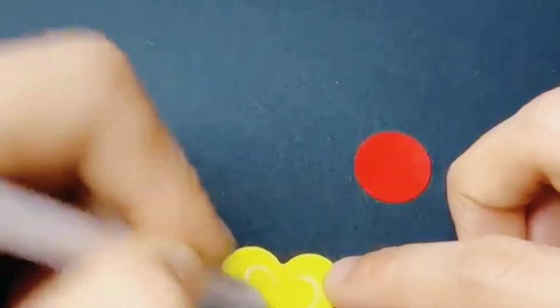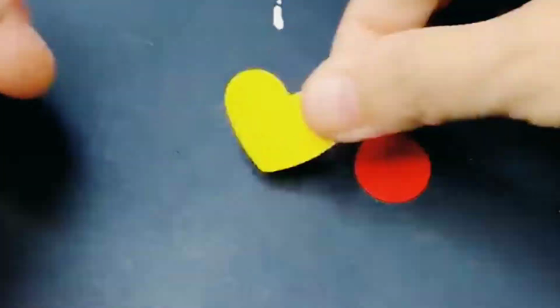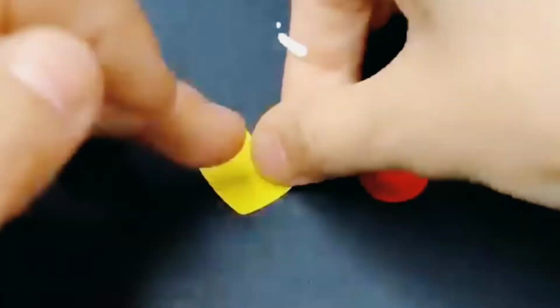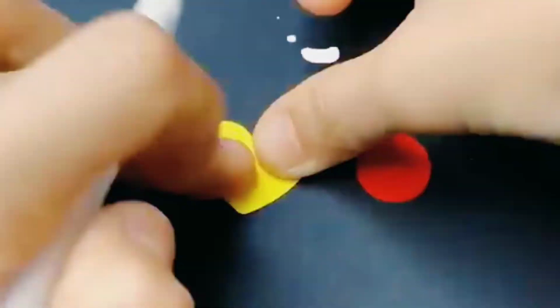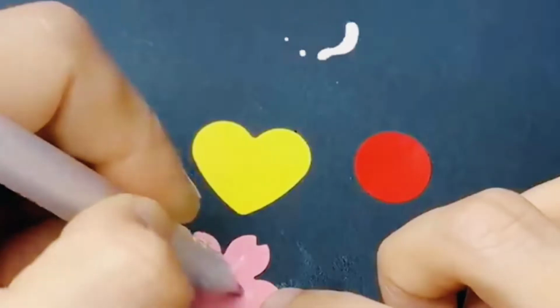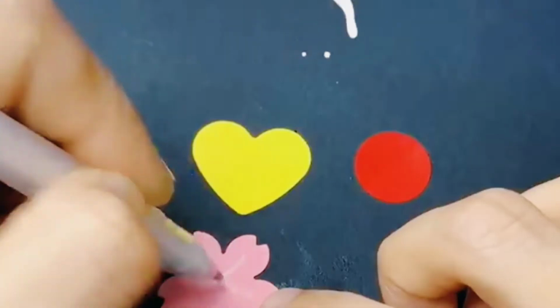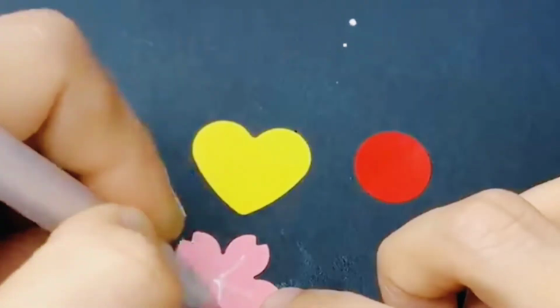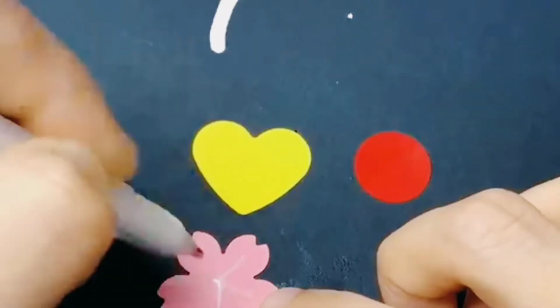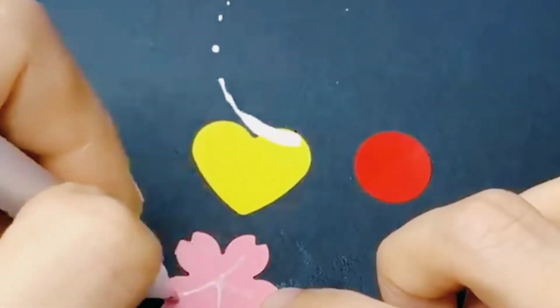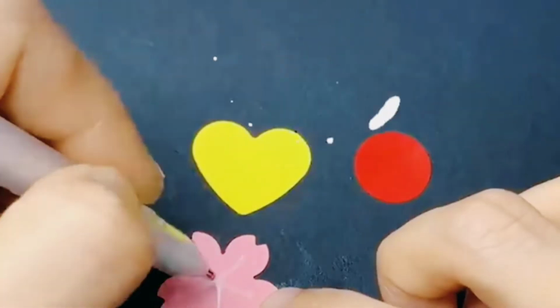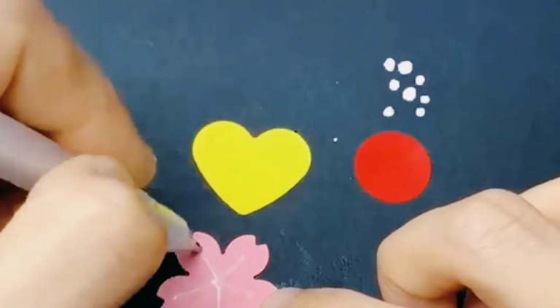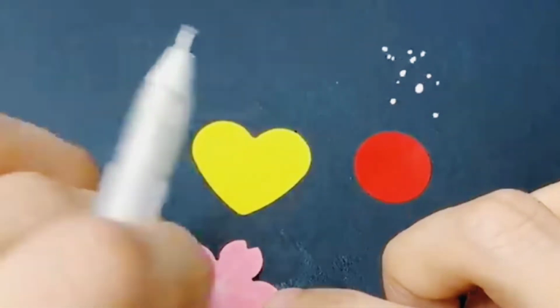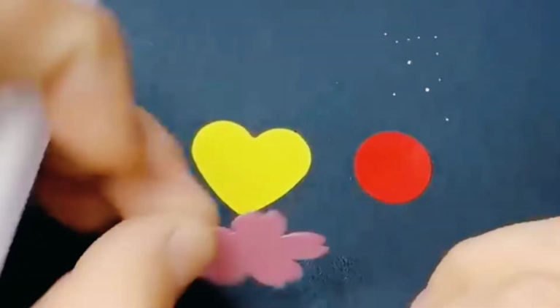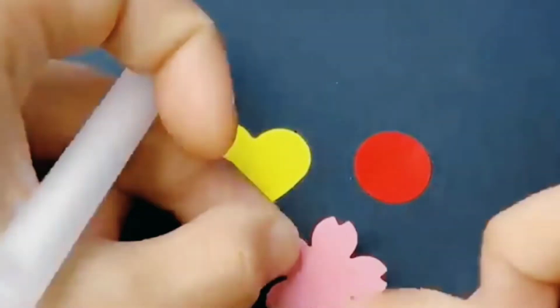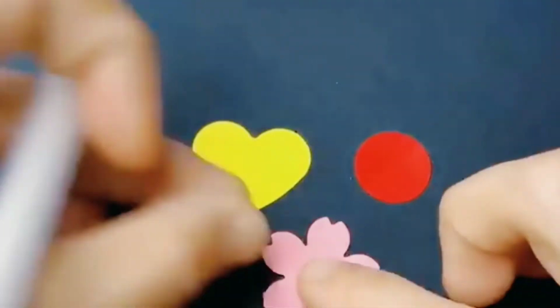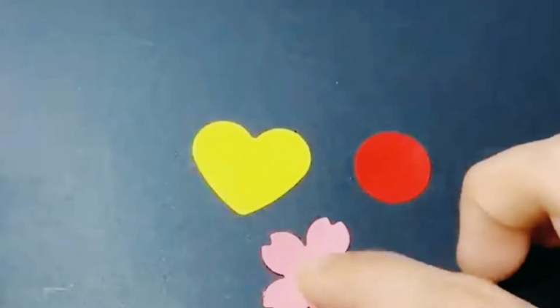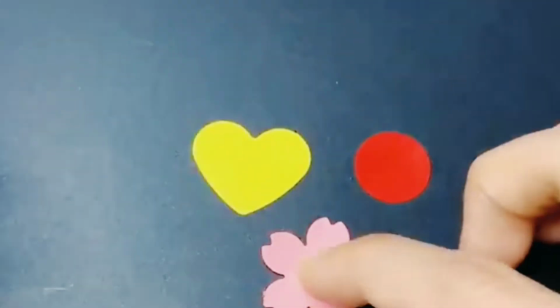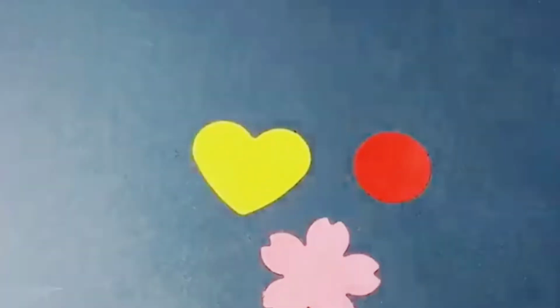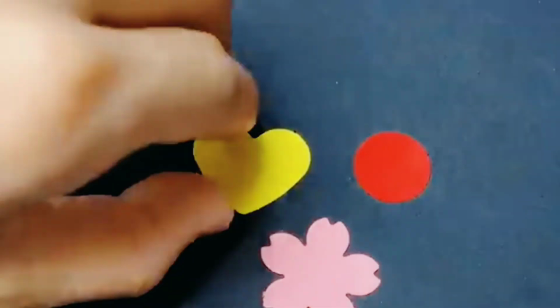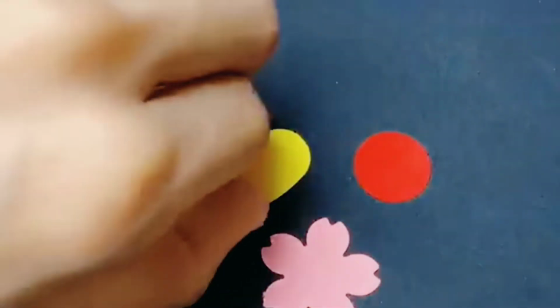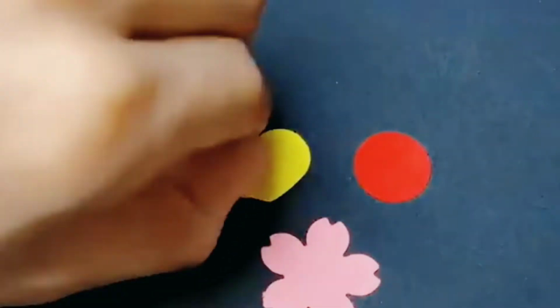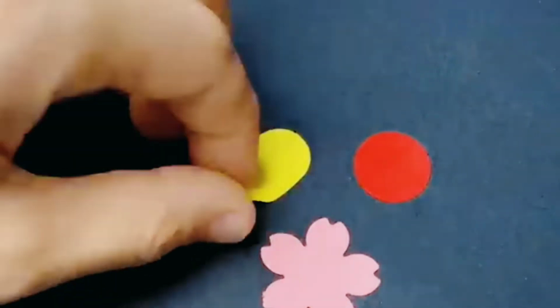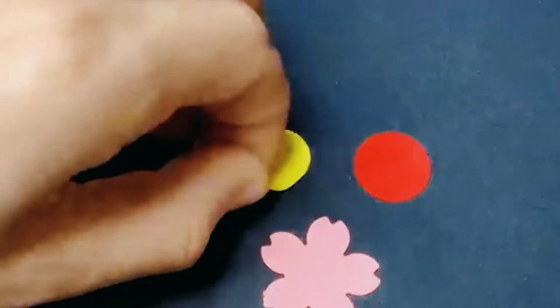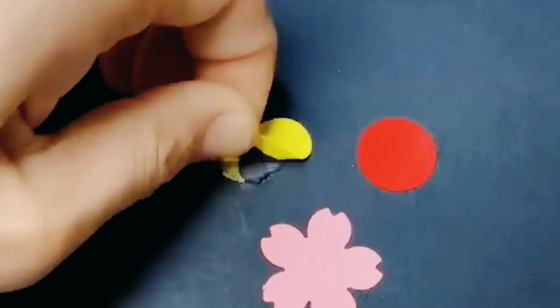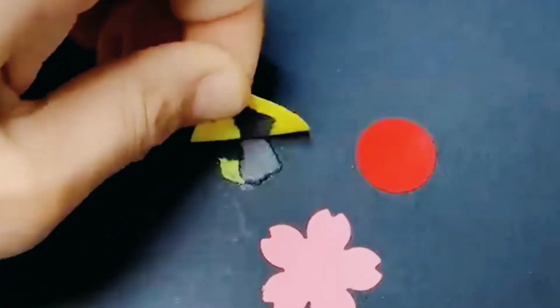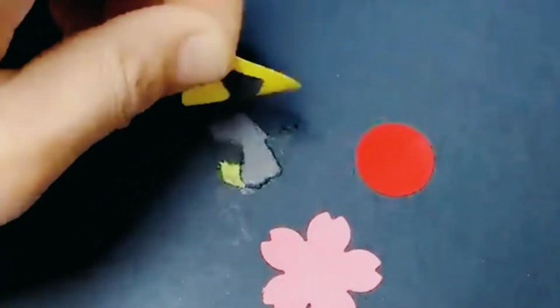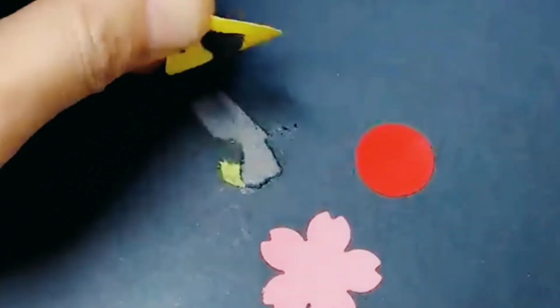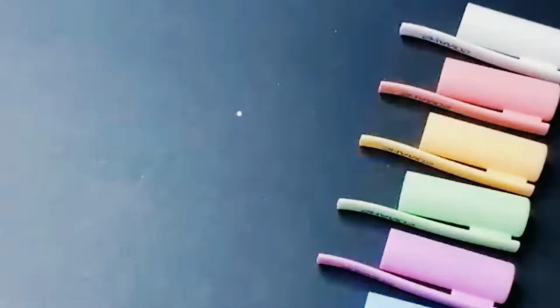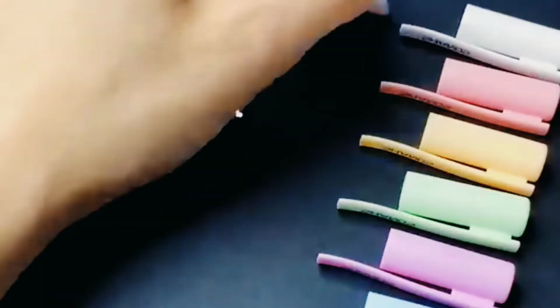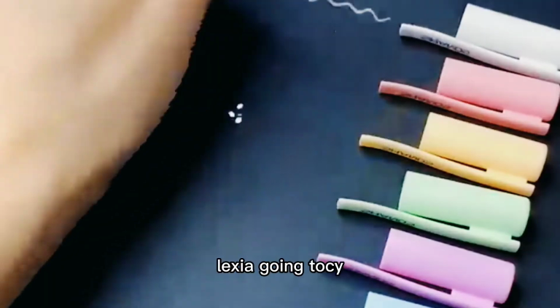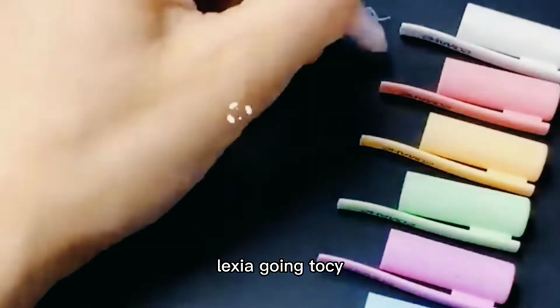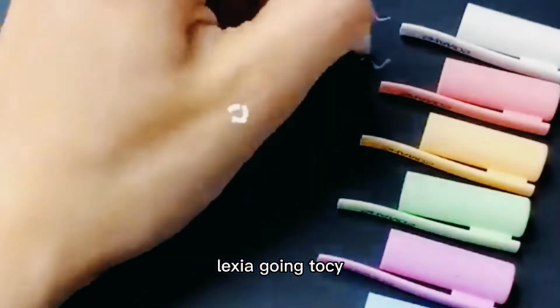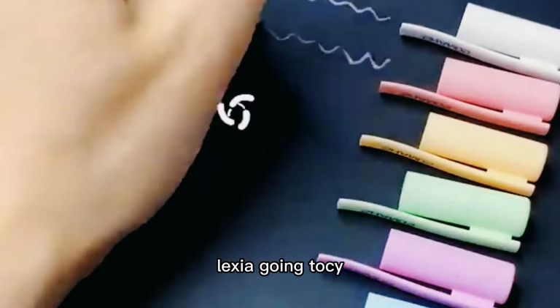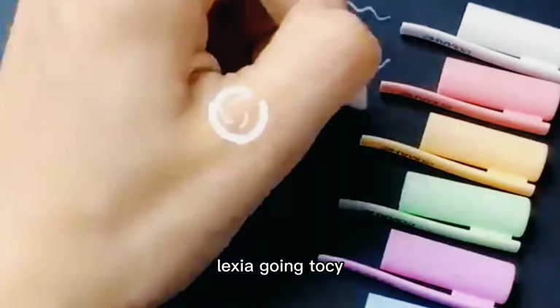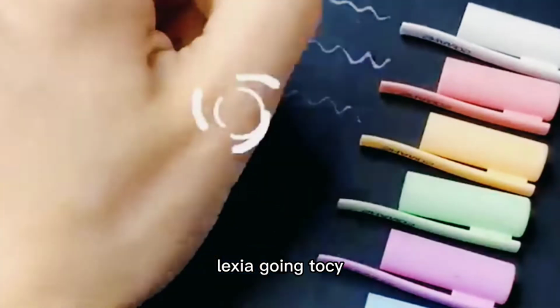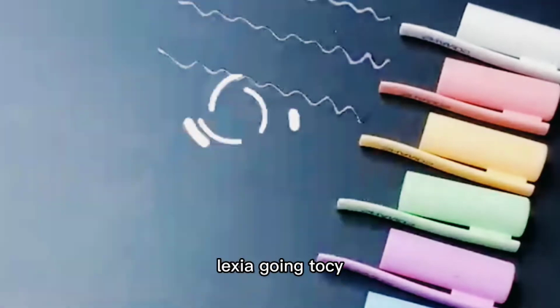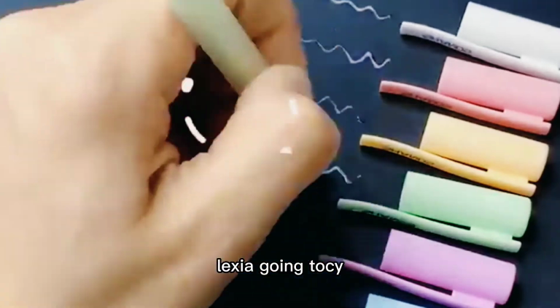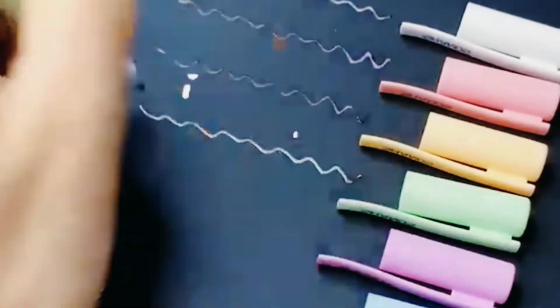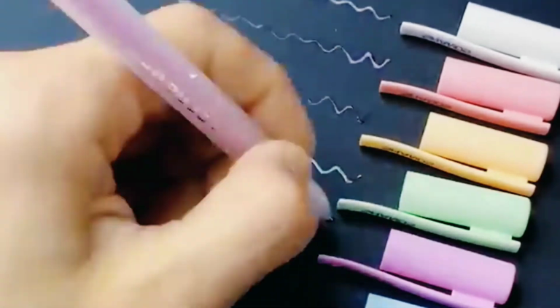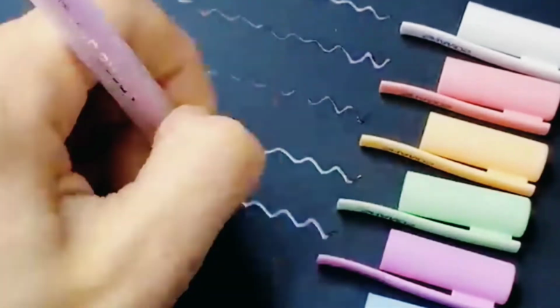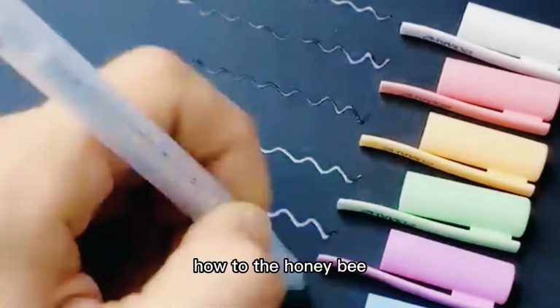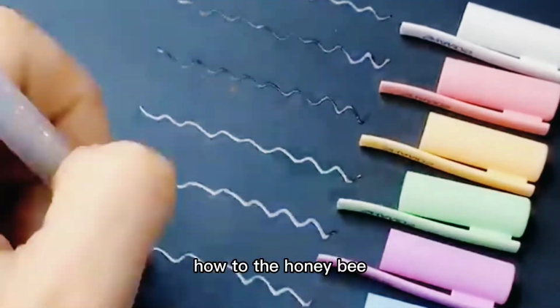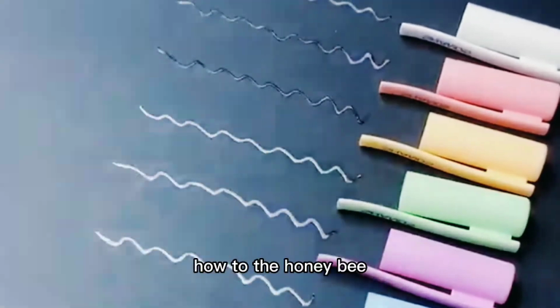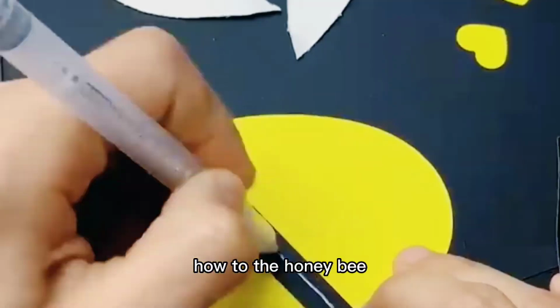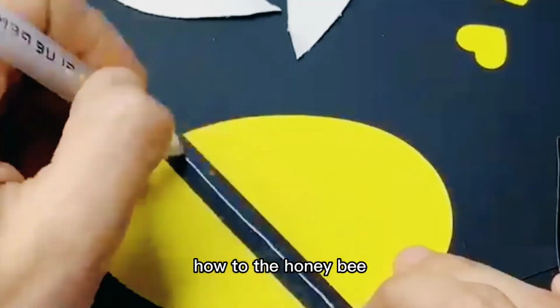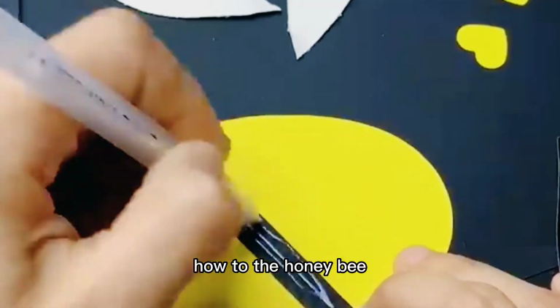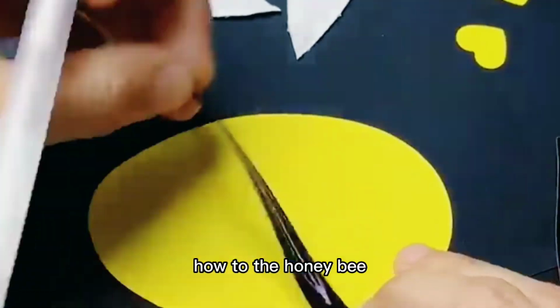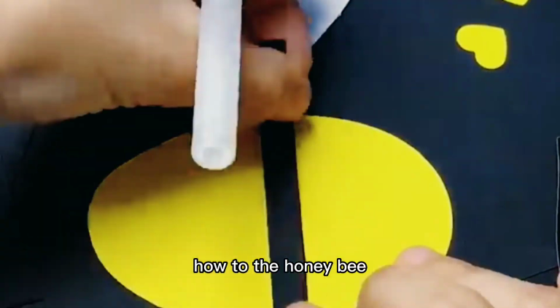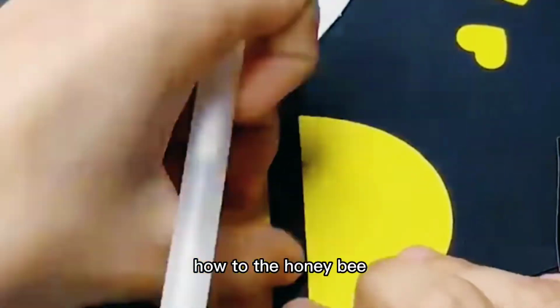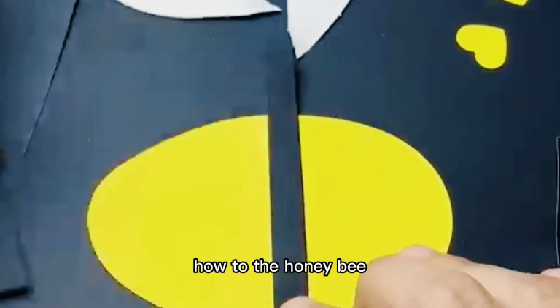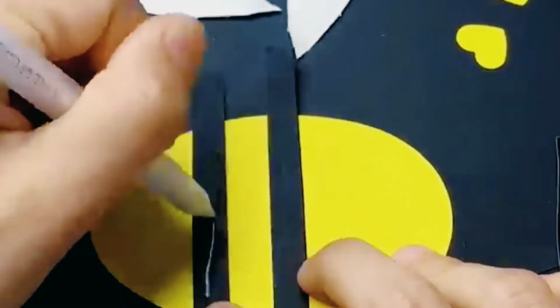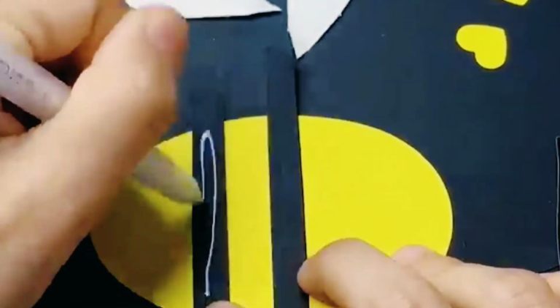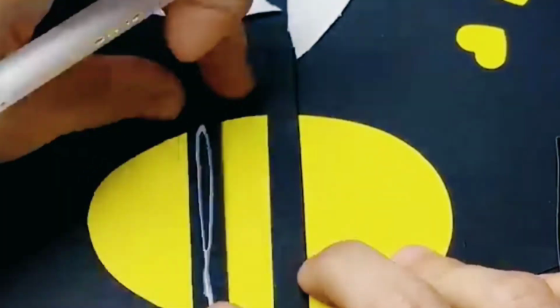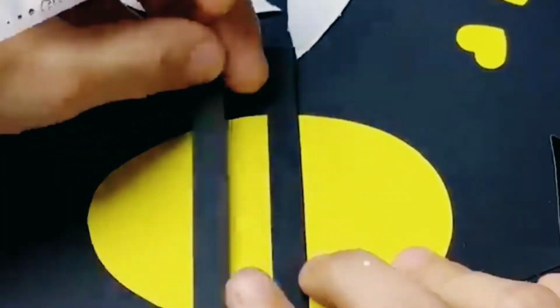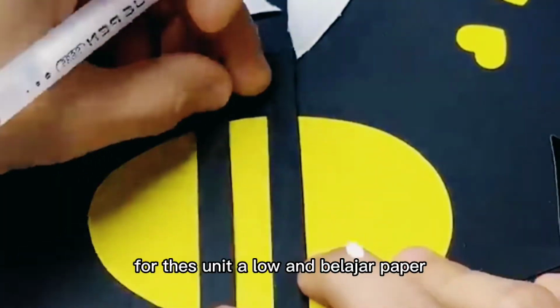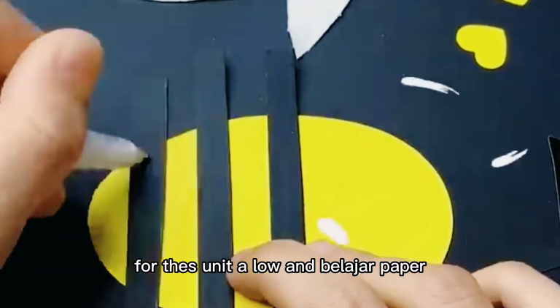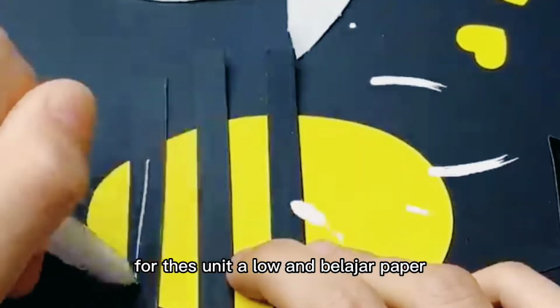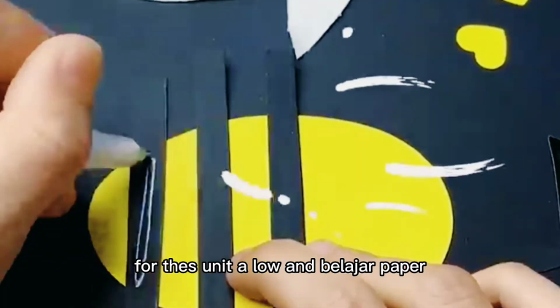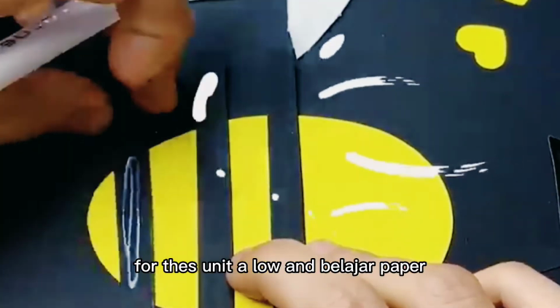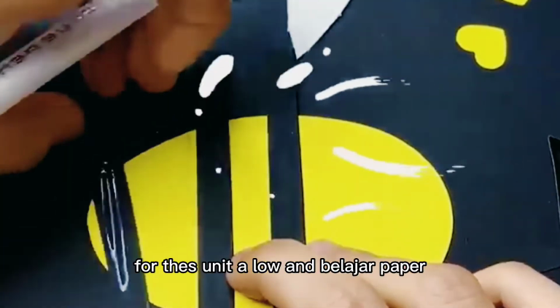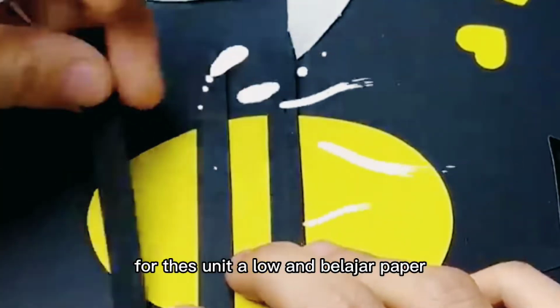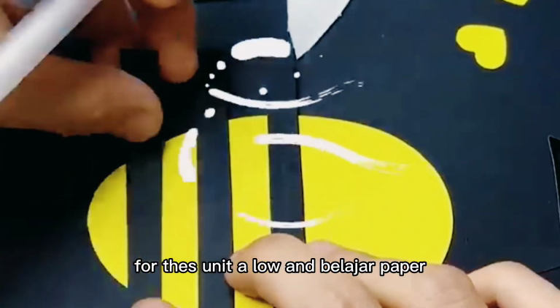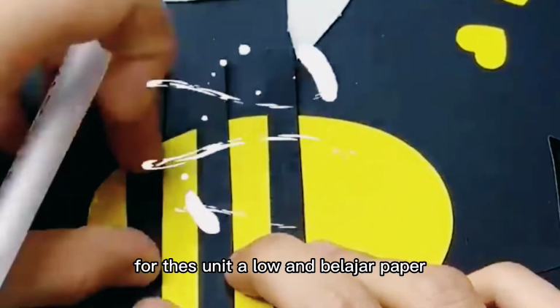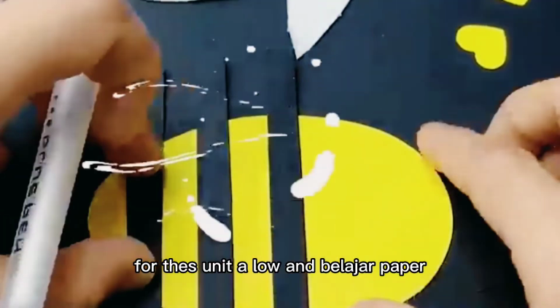Next we are going to see how to do a honeybee. For this you need yellow and black charred paper. Cut and paste as shown.